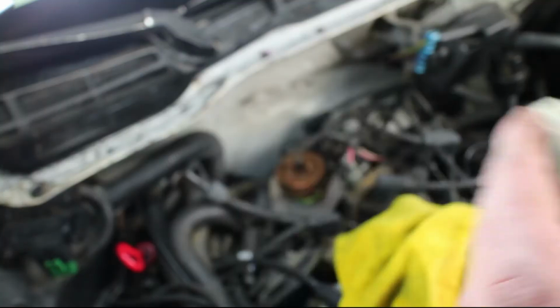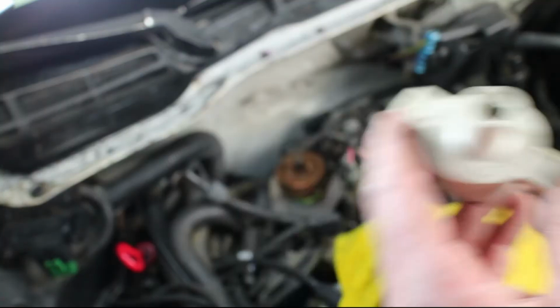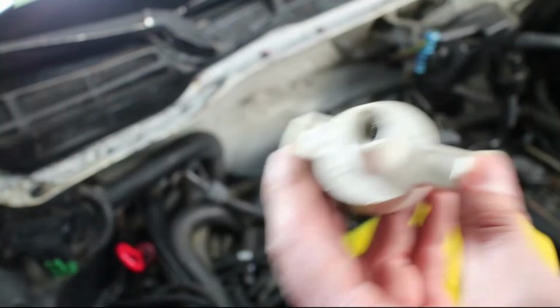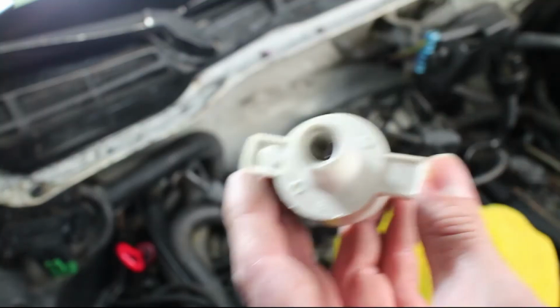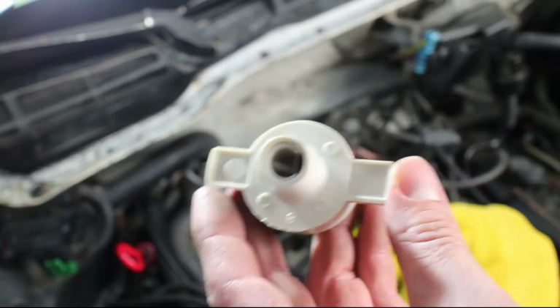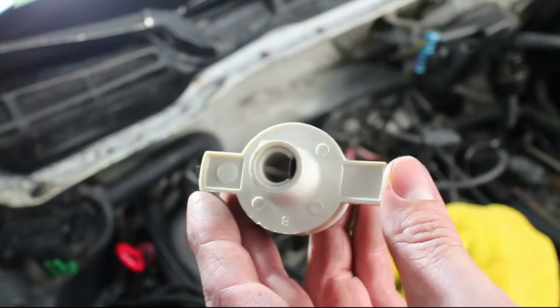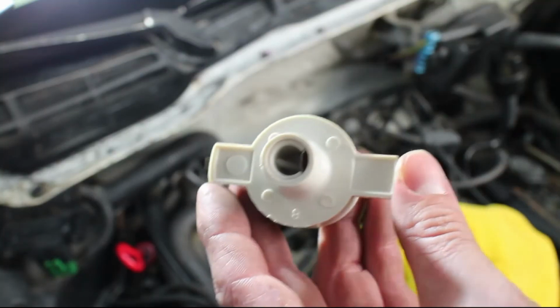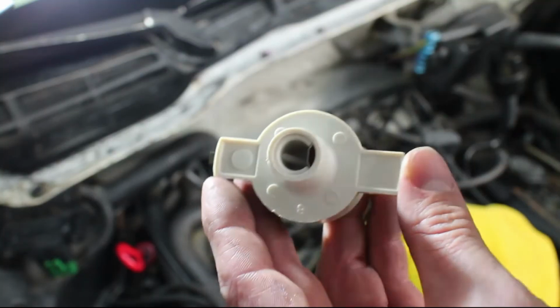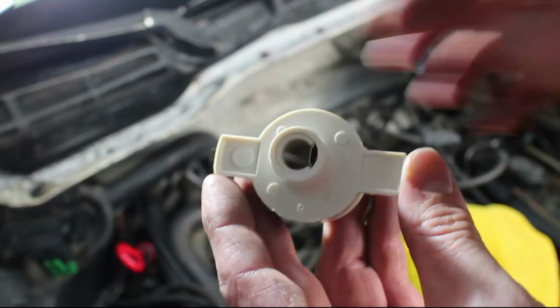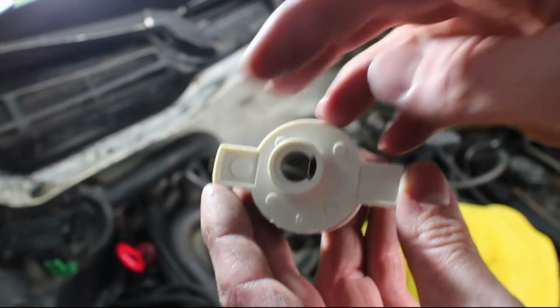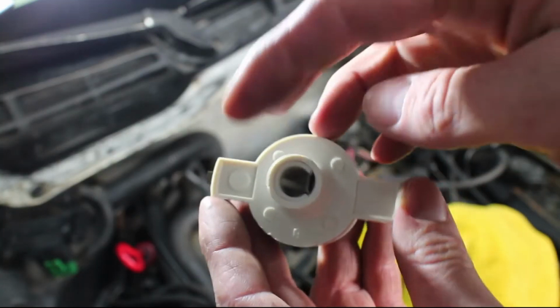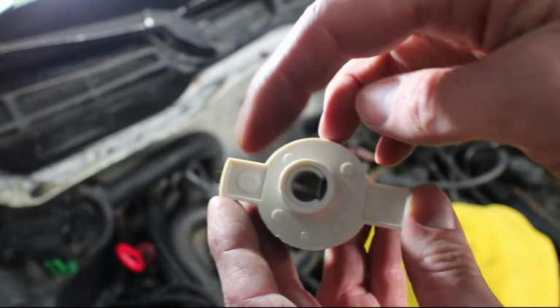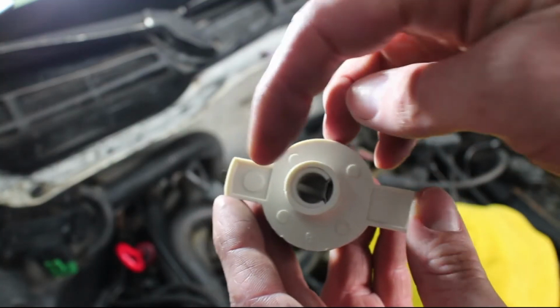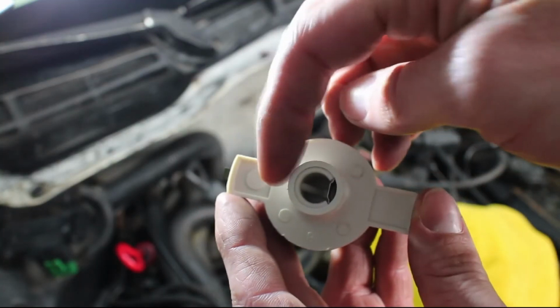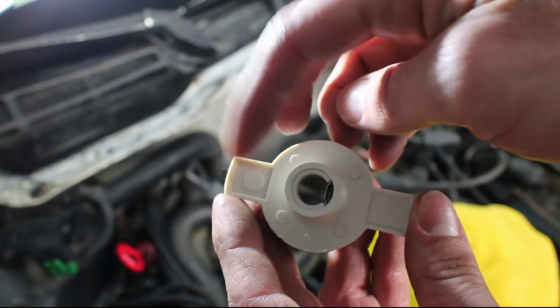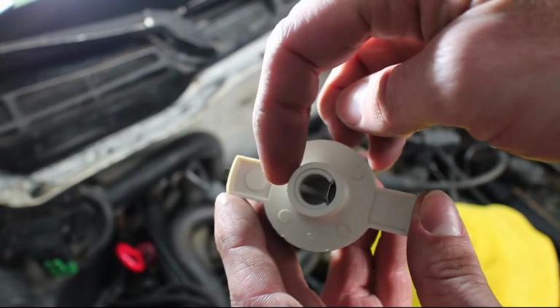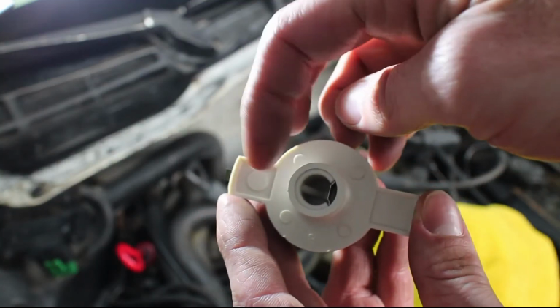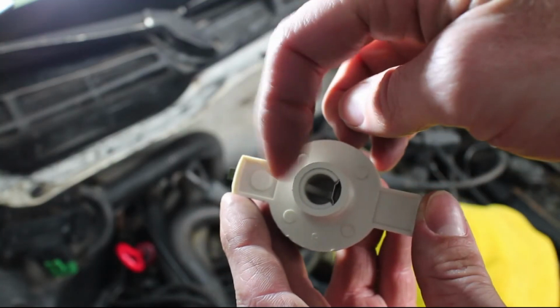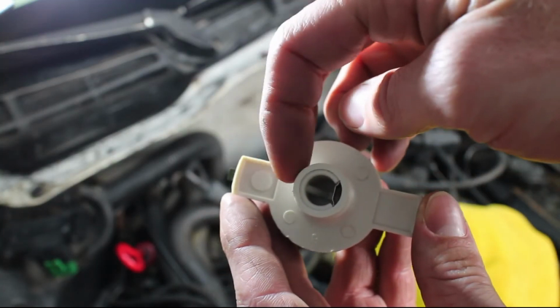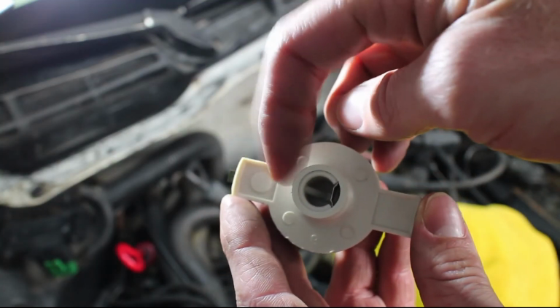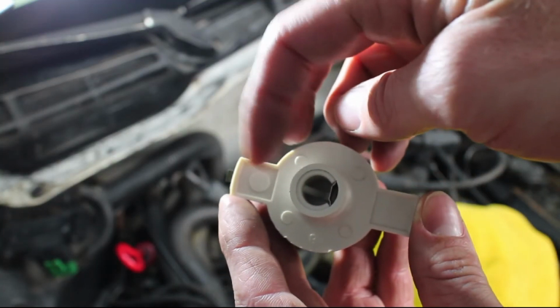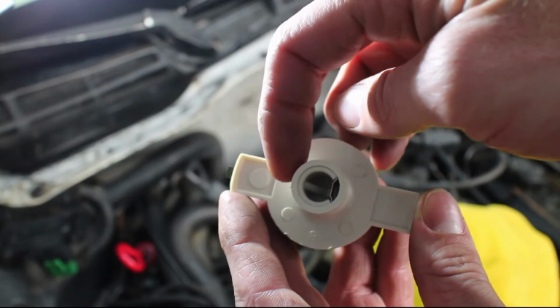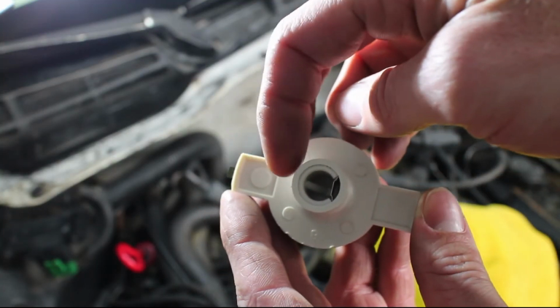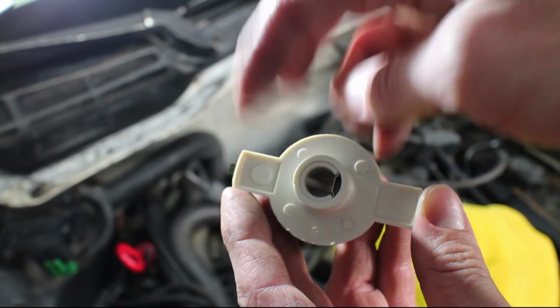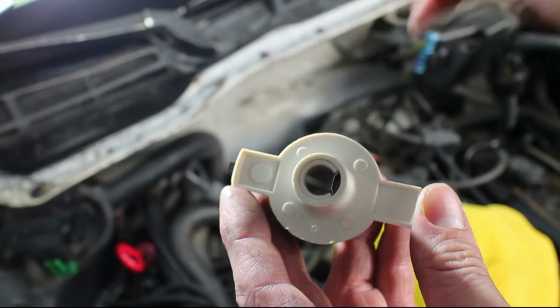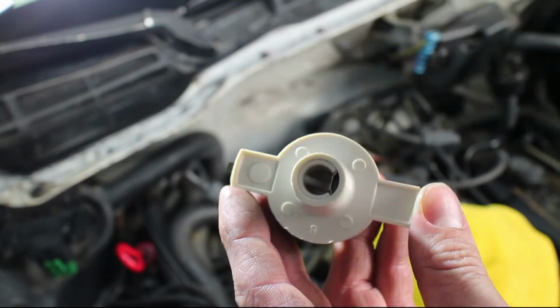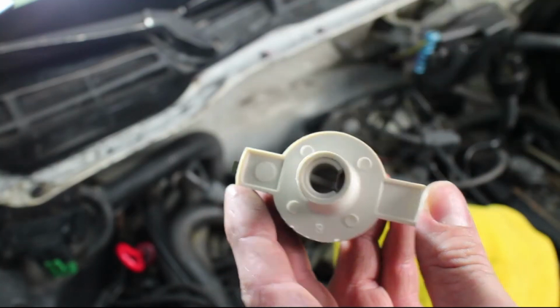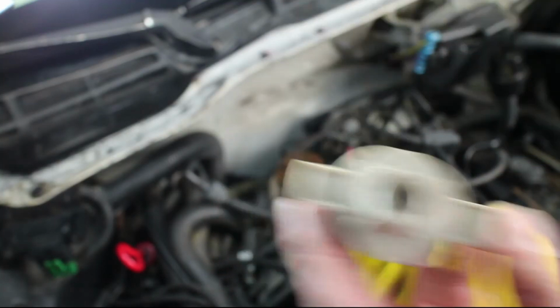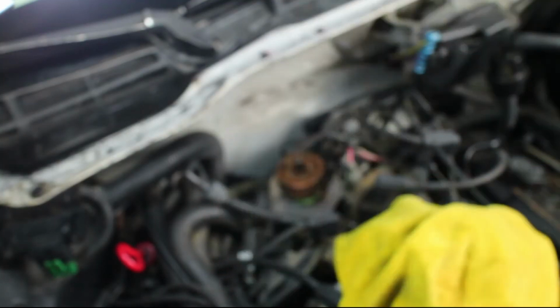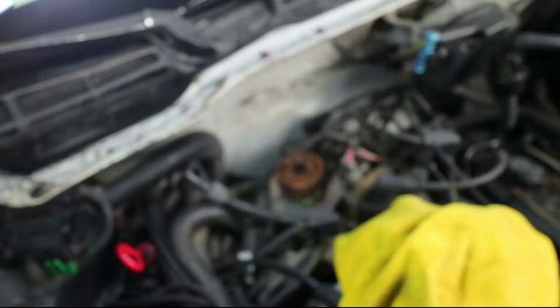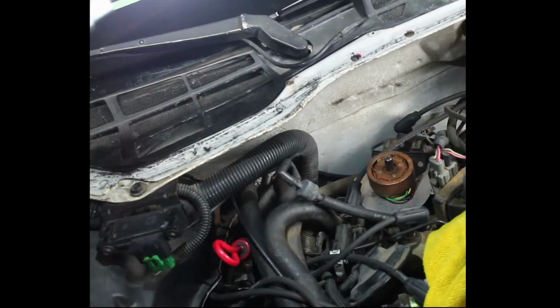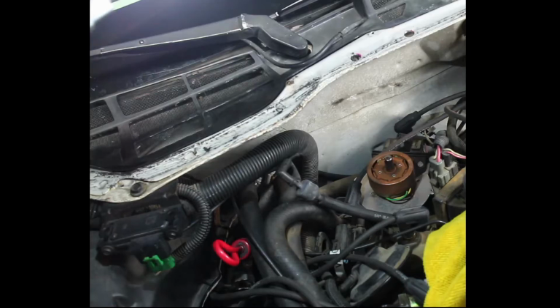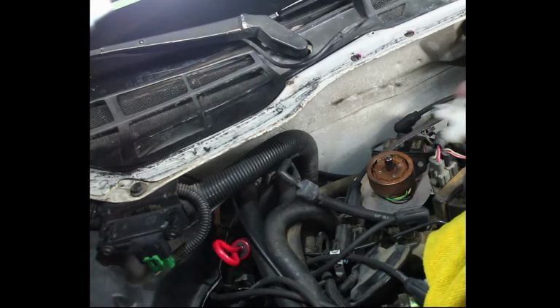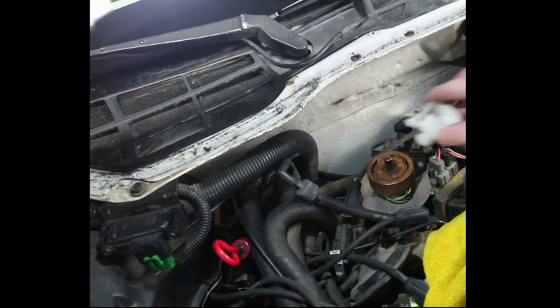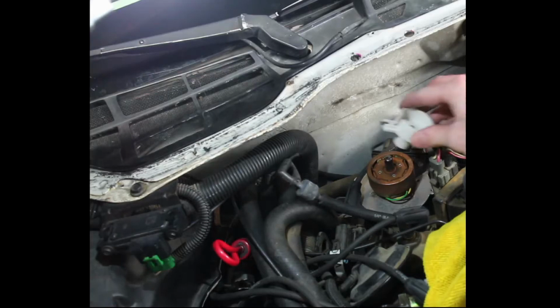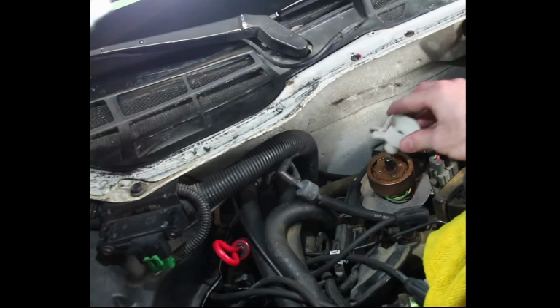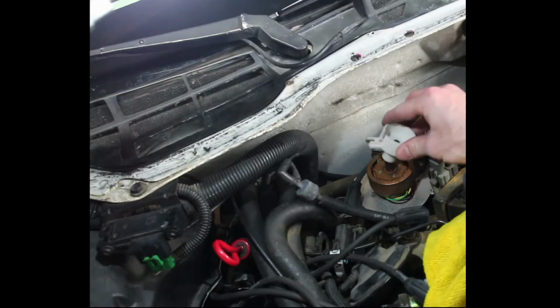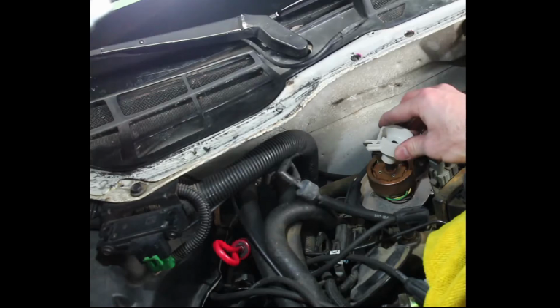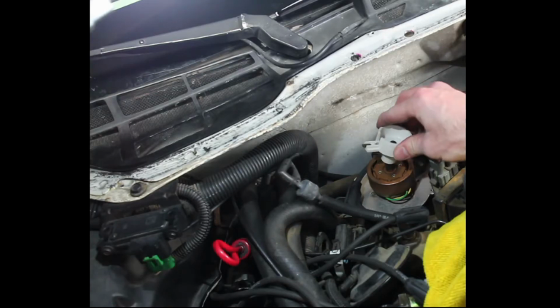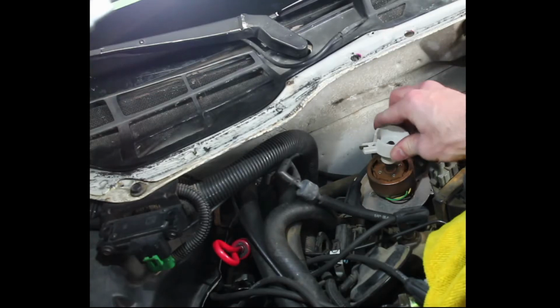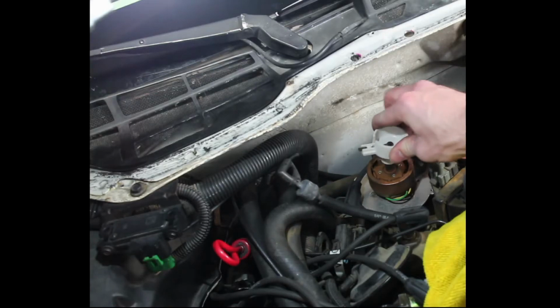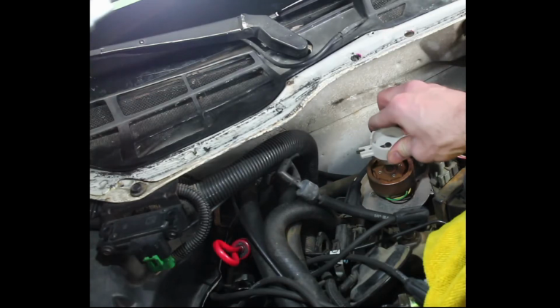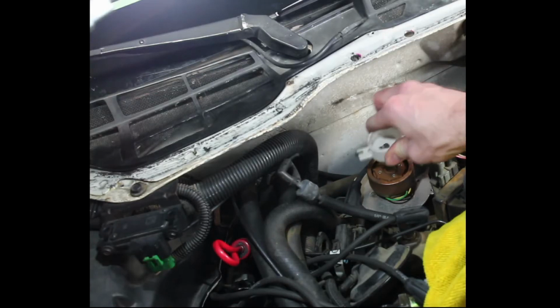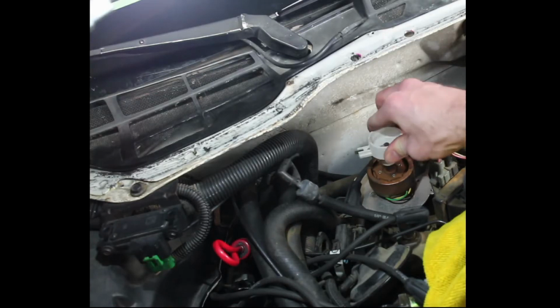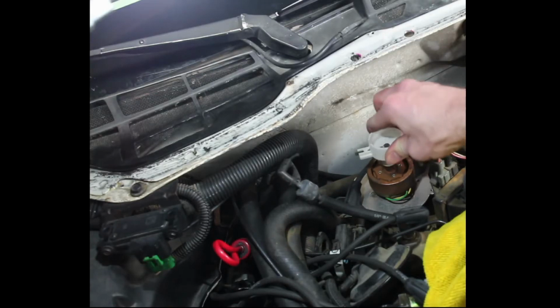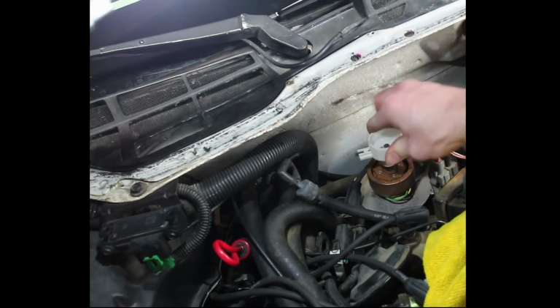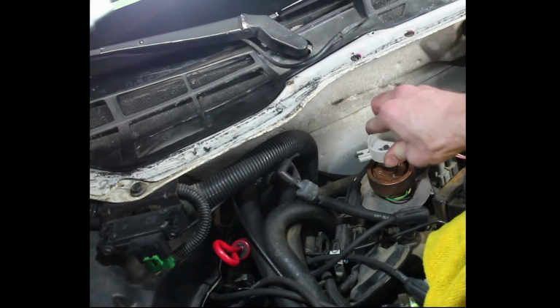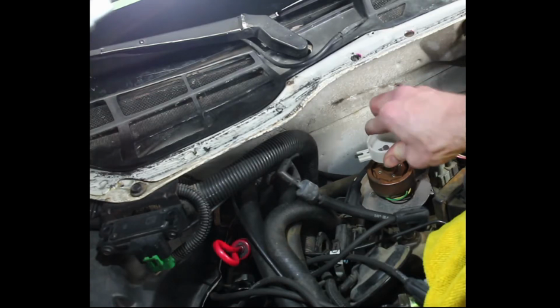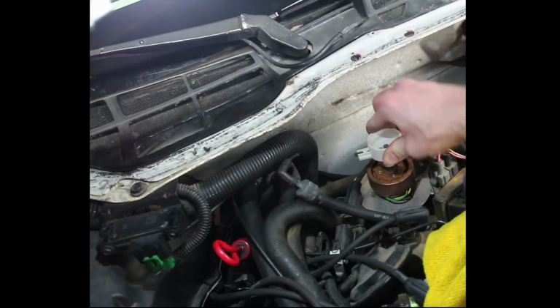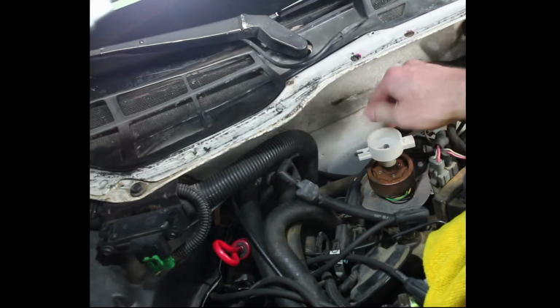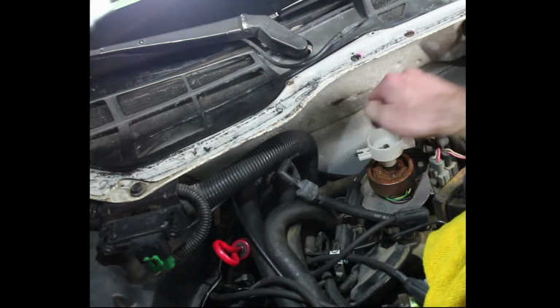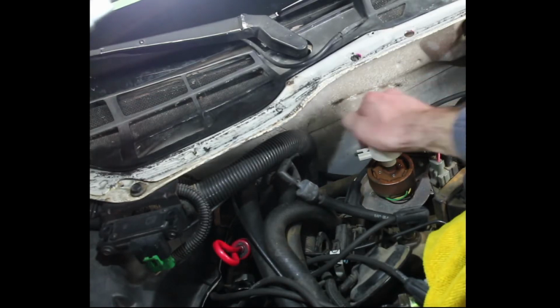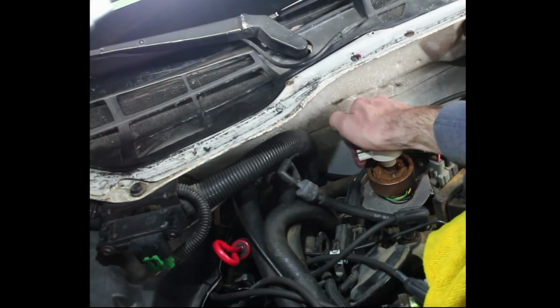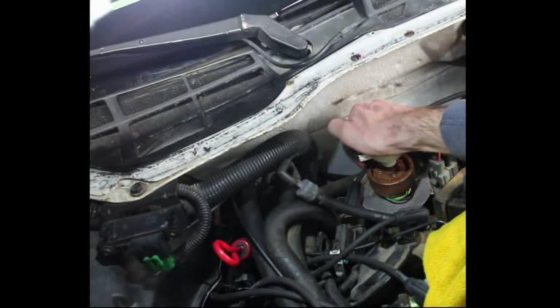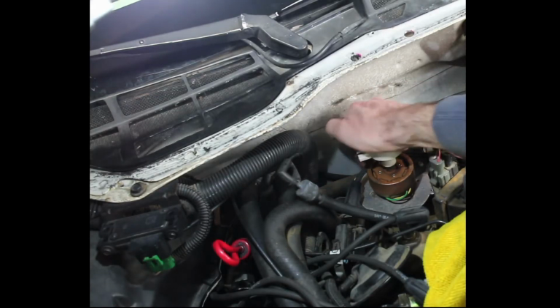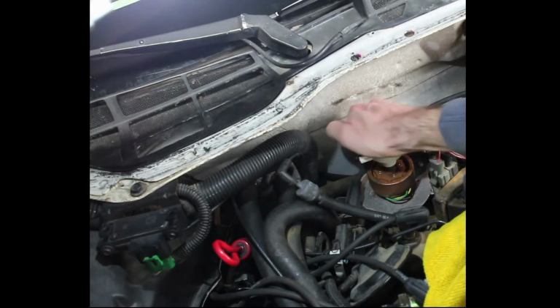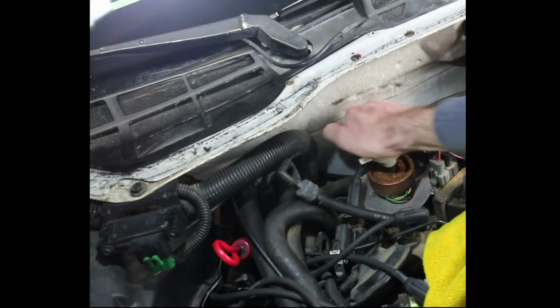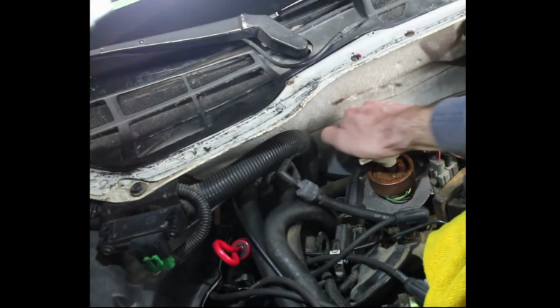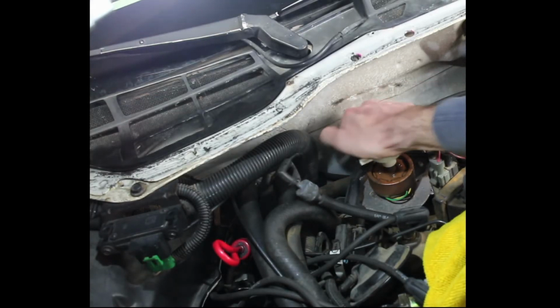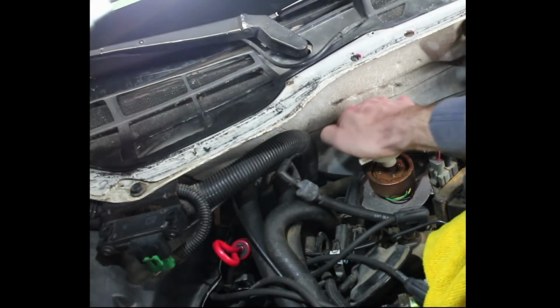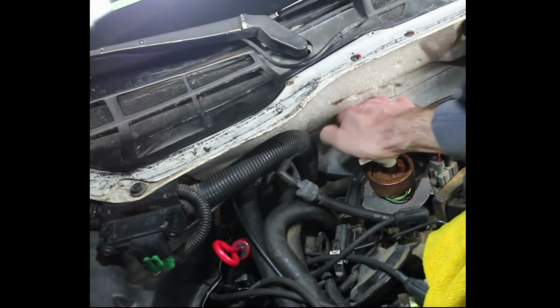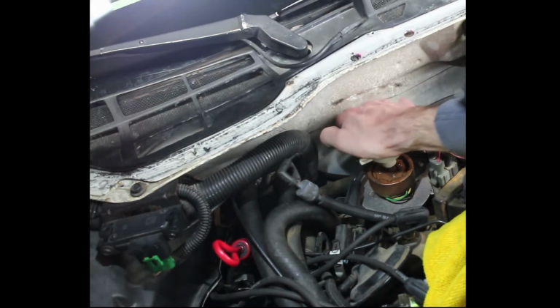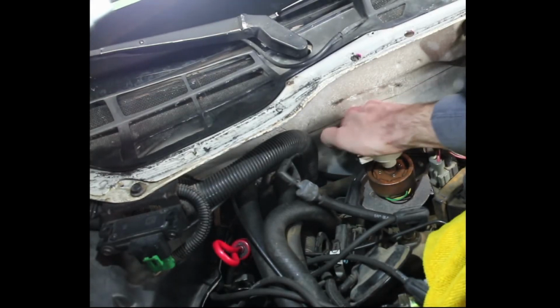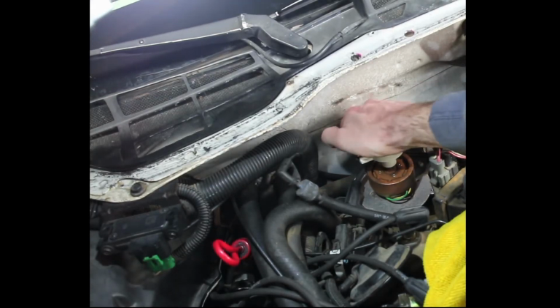The rotor has a plastic notch. It aligns with the groove on the distributor shaft. The rotor only goes on one way.